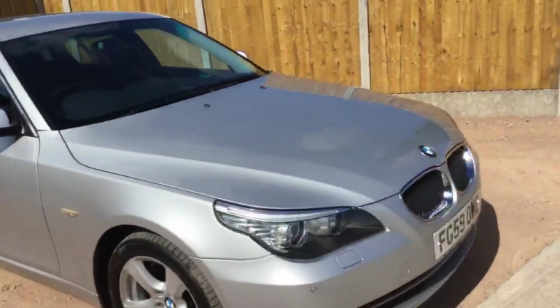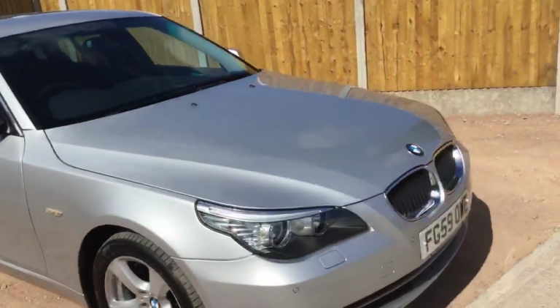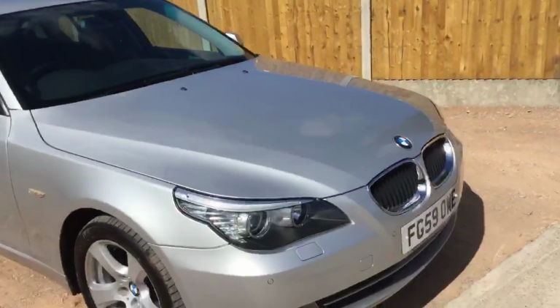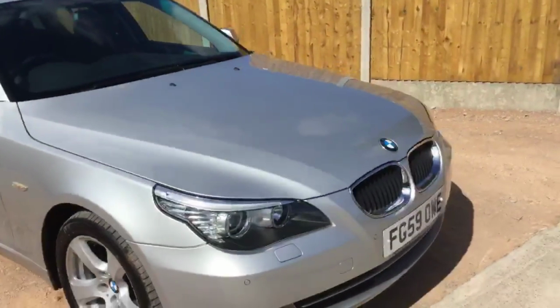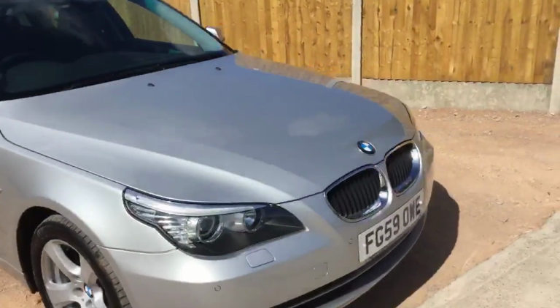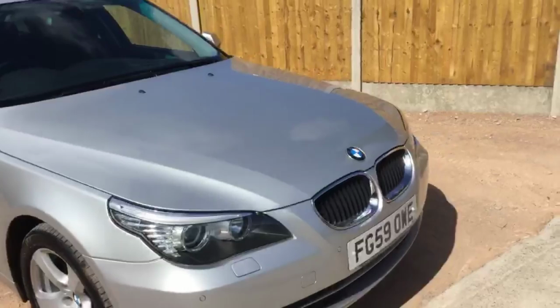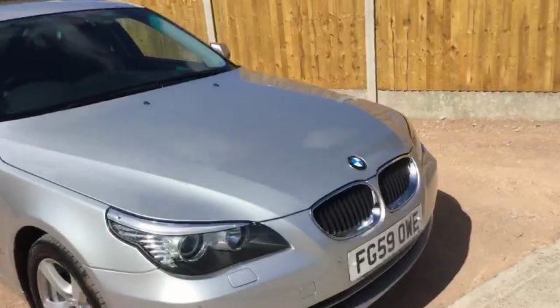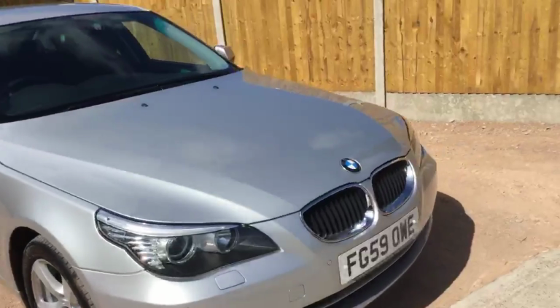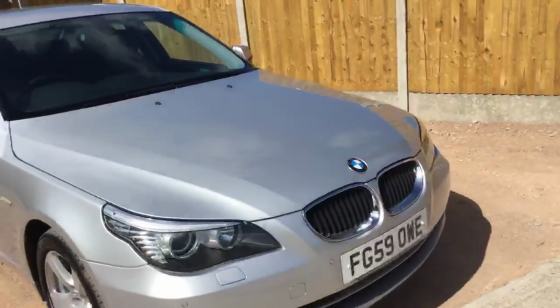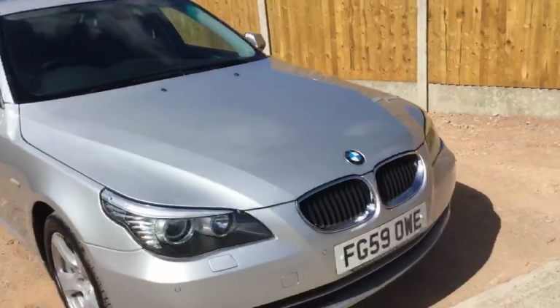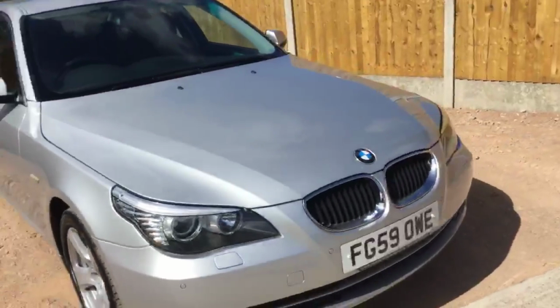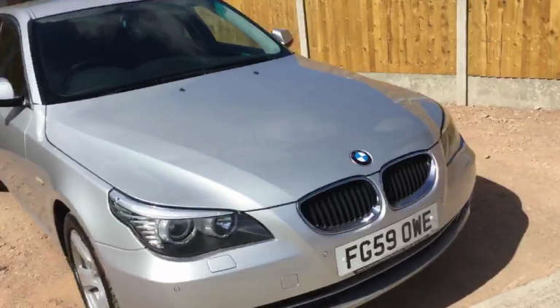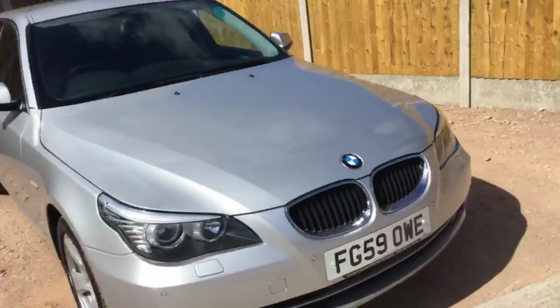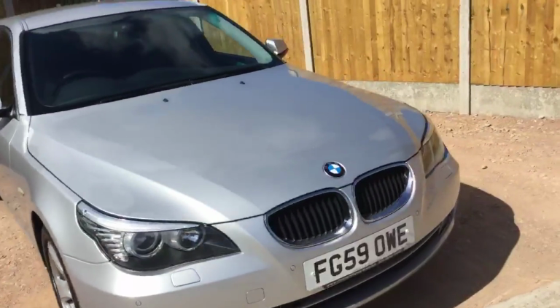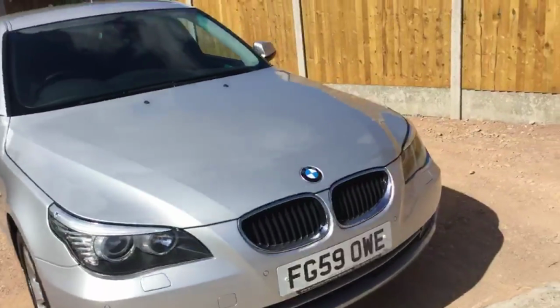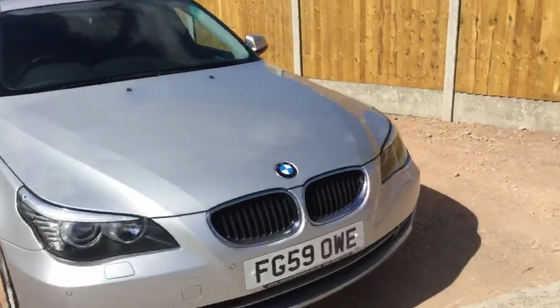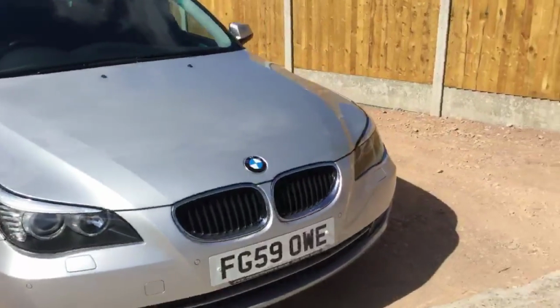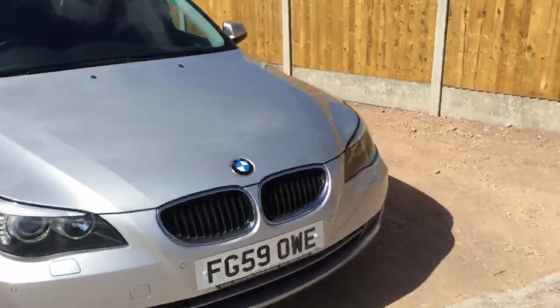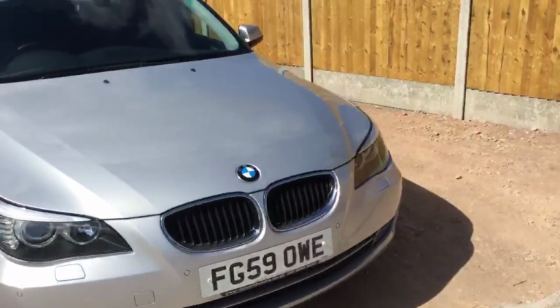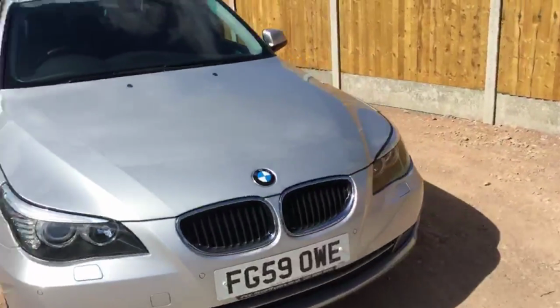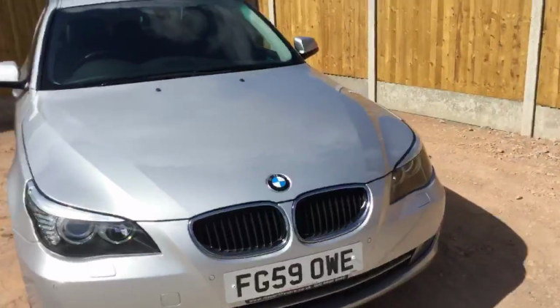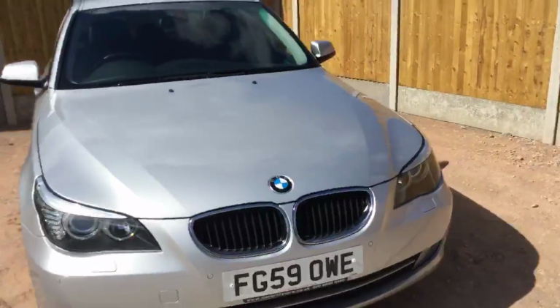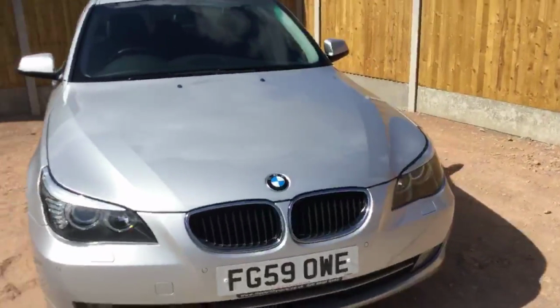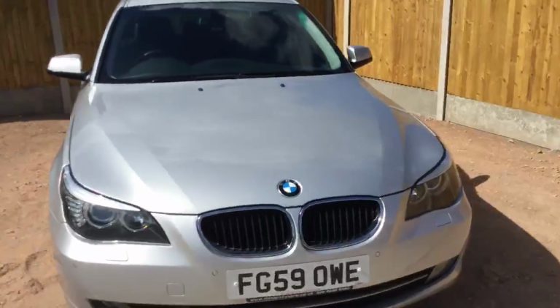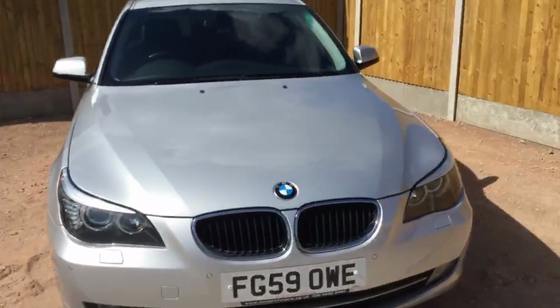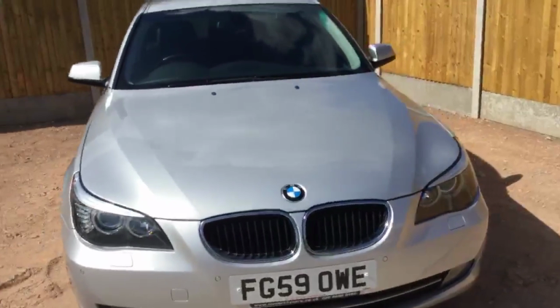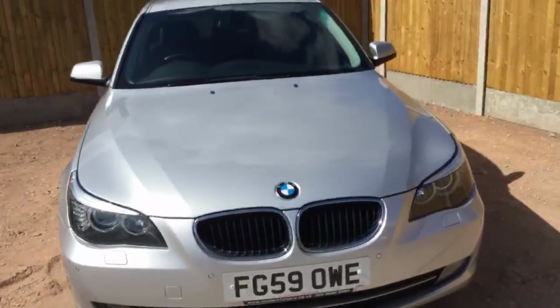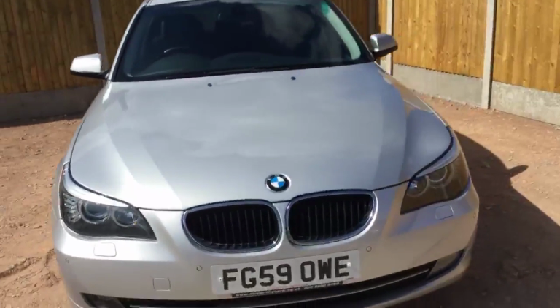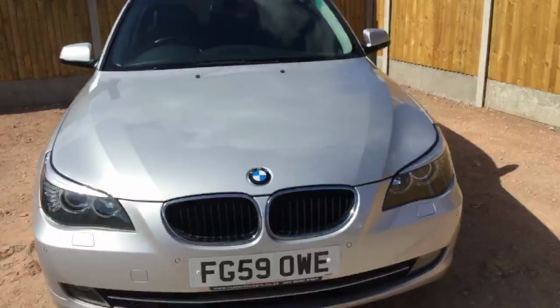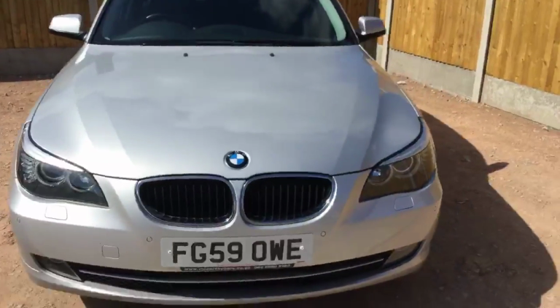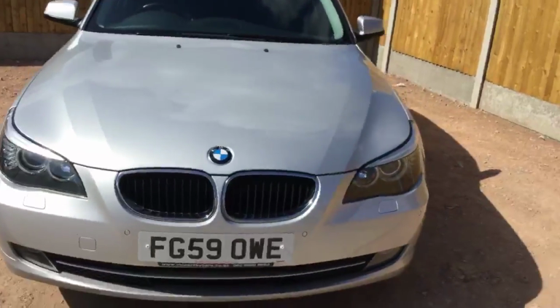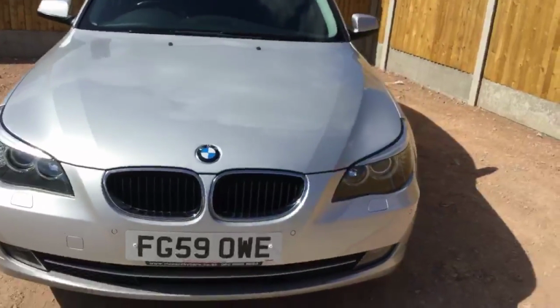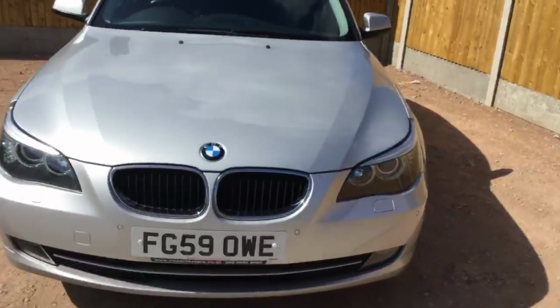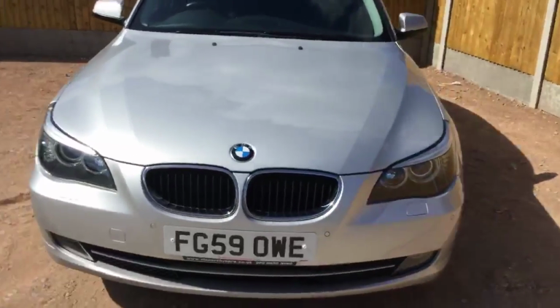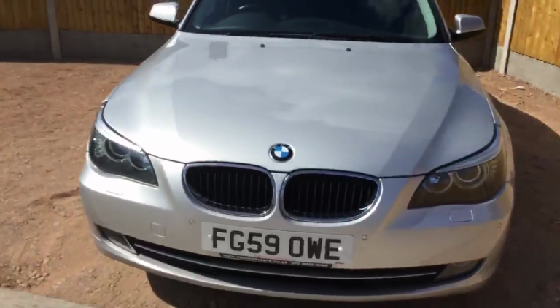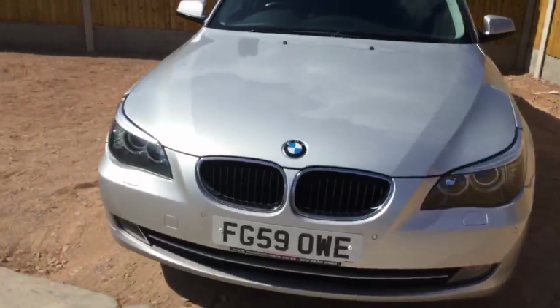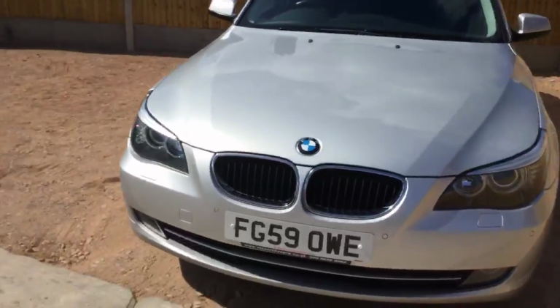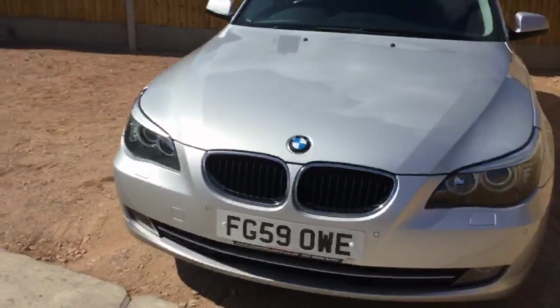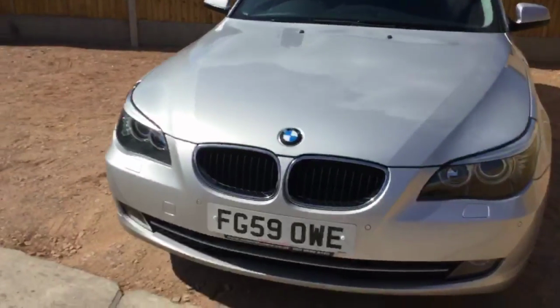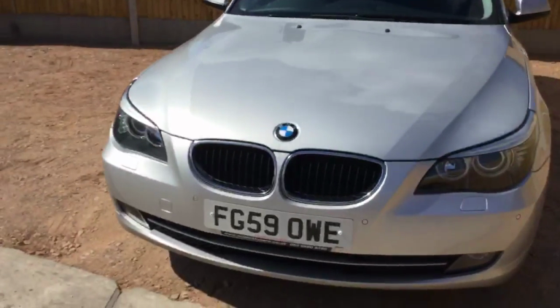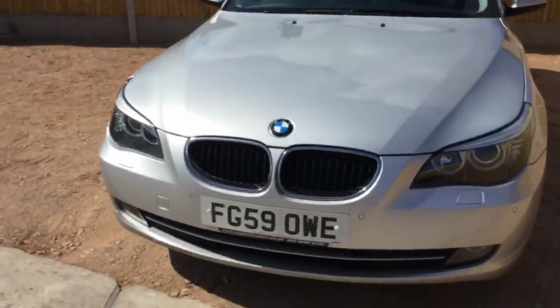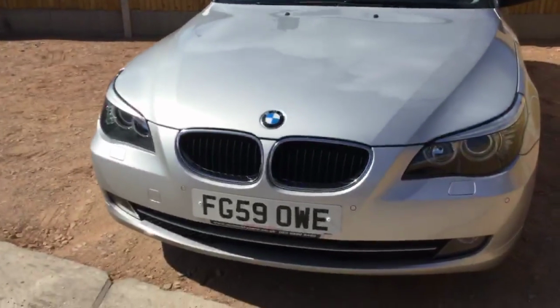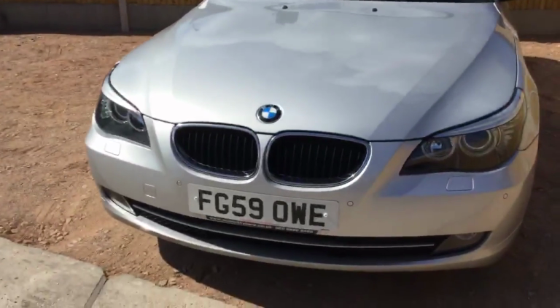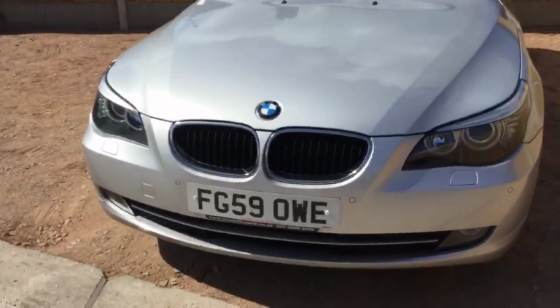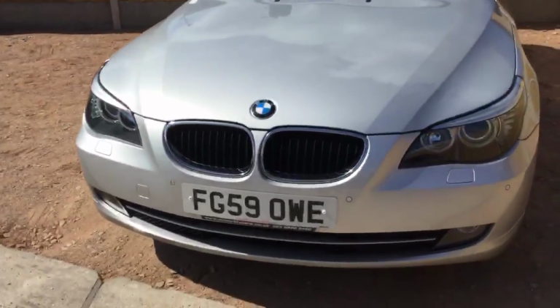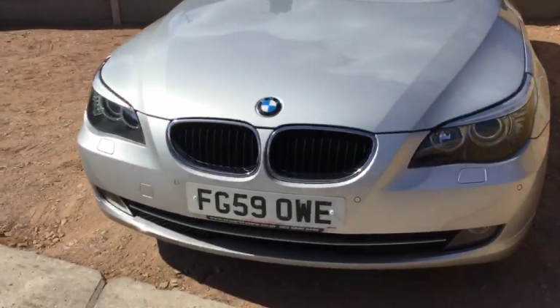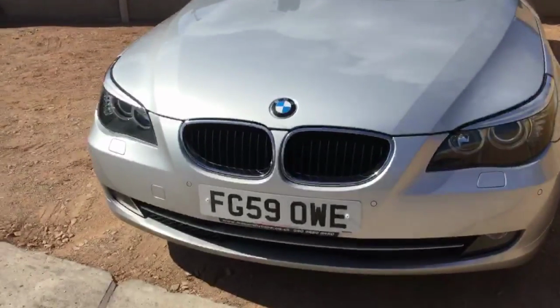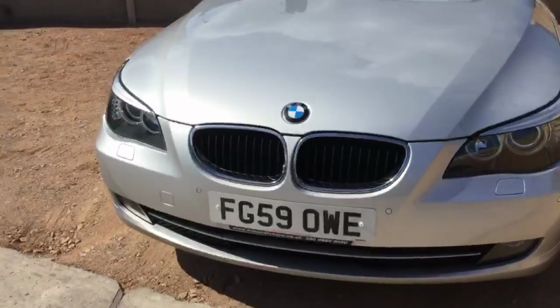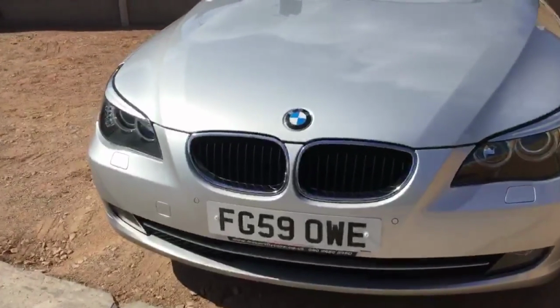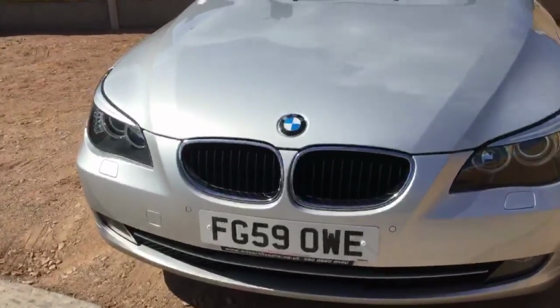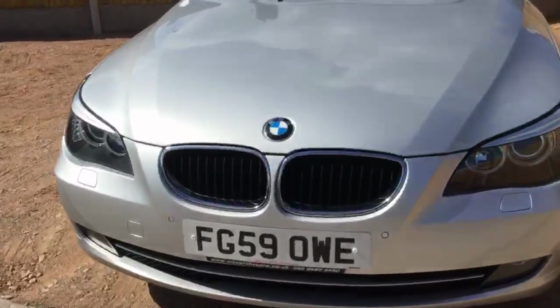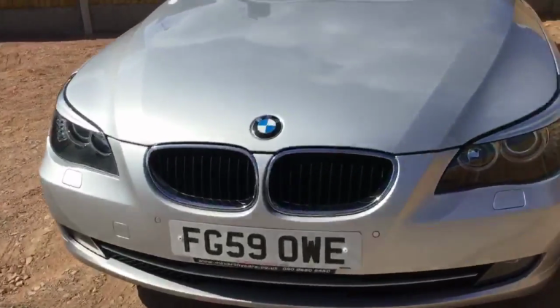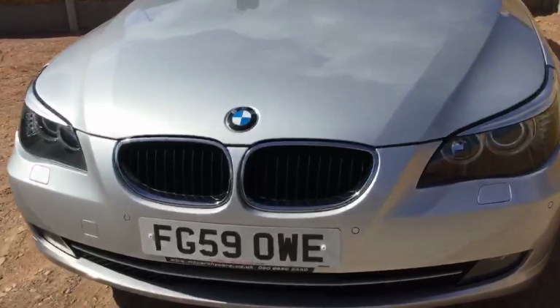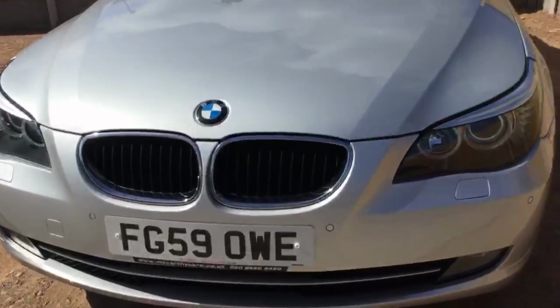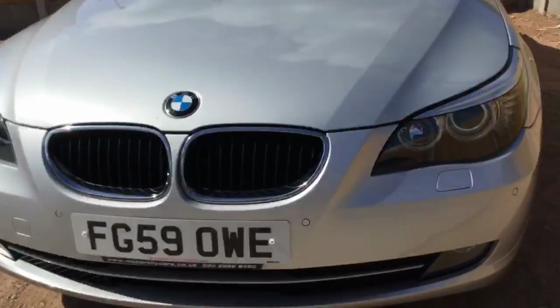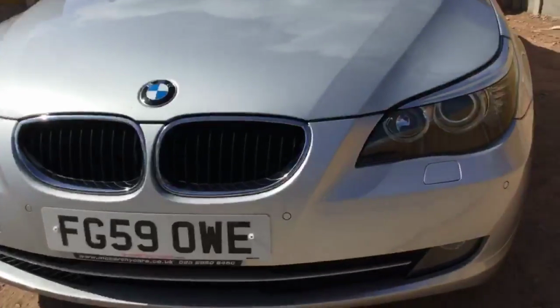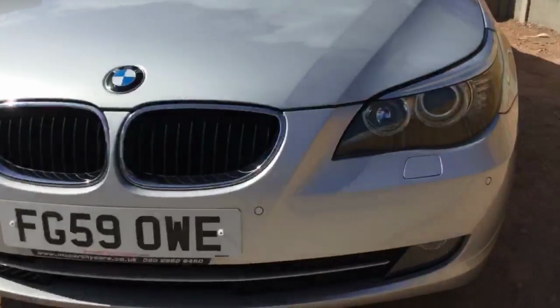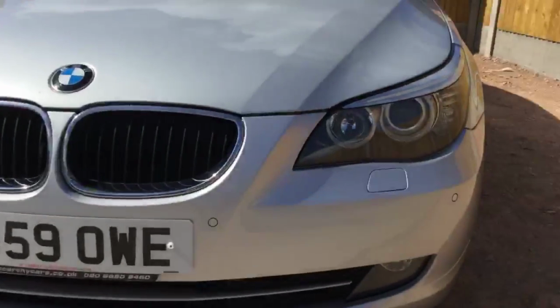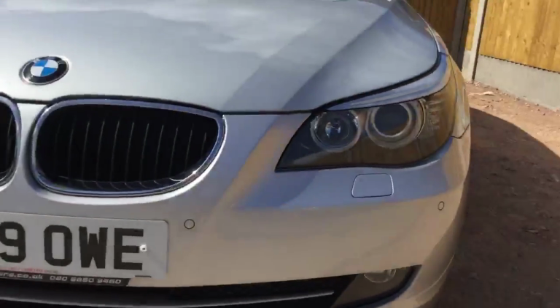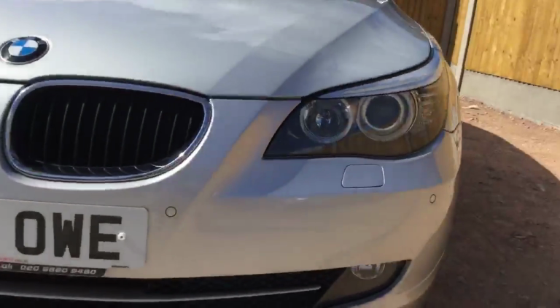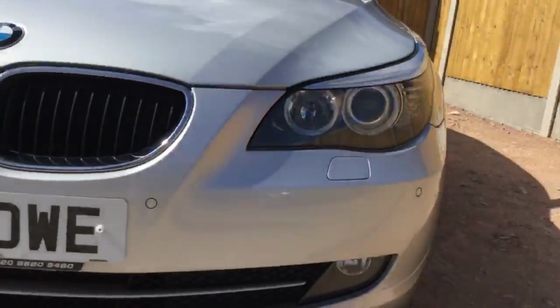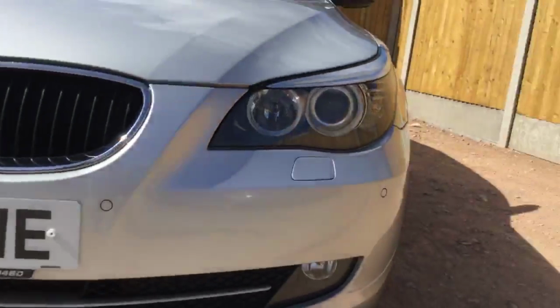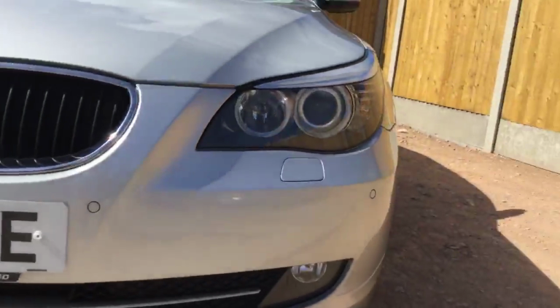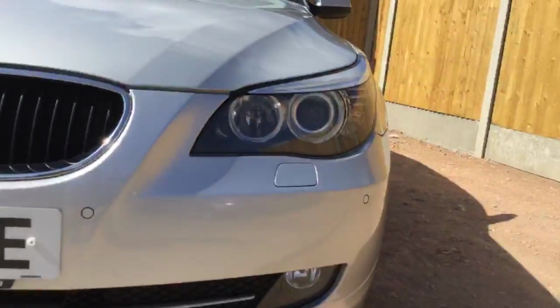The front view of the vehicle has front fog lamp headlamp washers, front parking sensors, and NGY headlights.